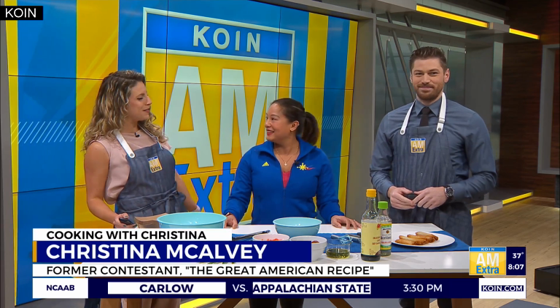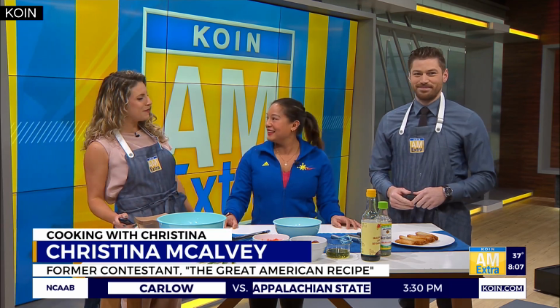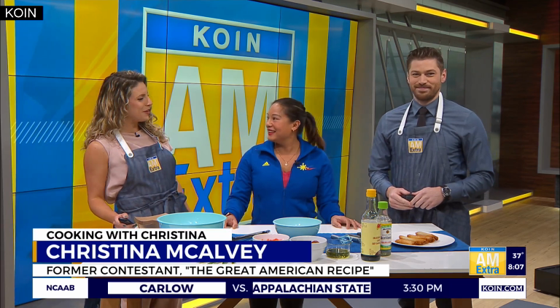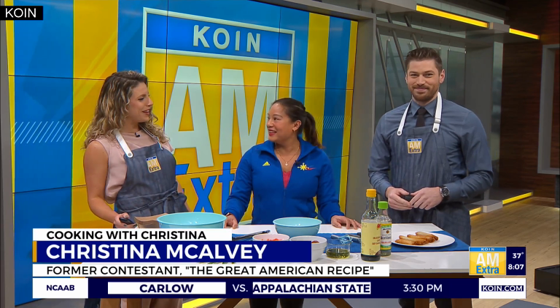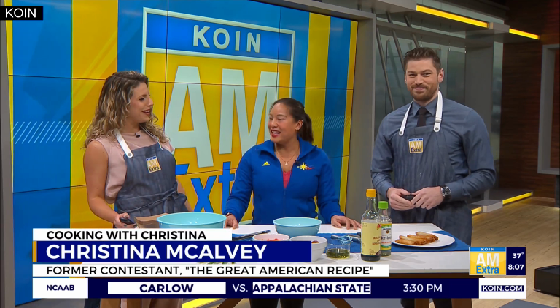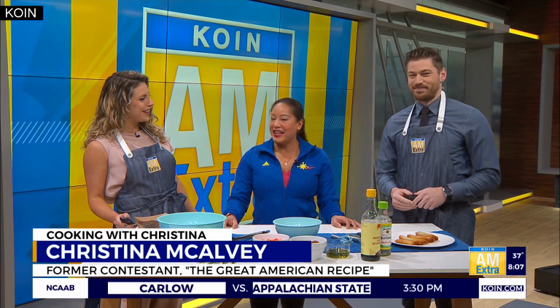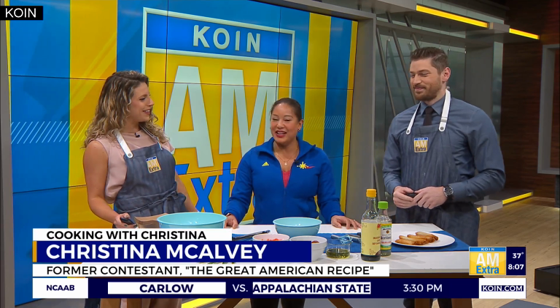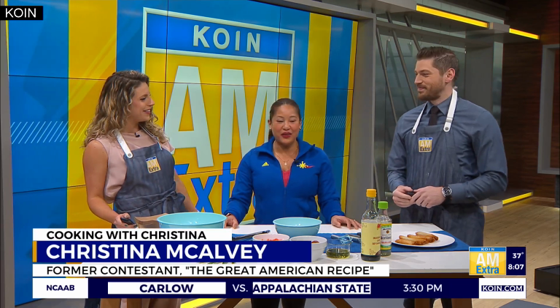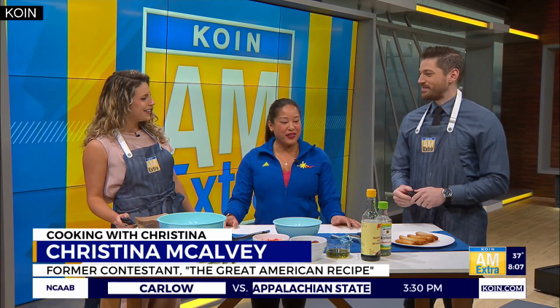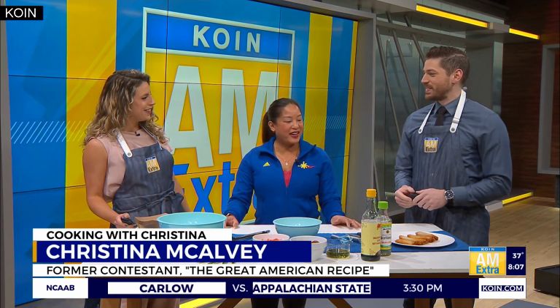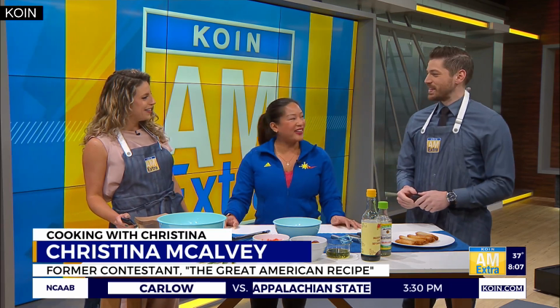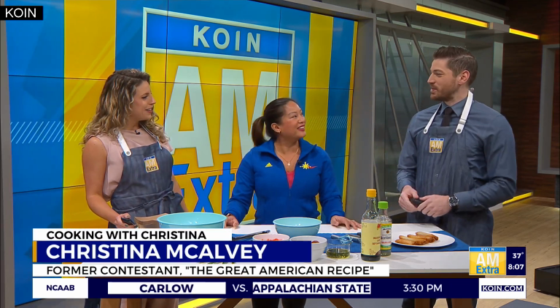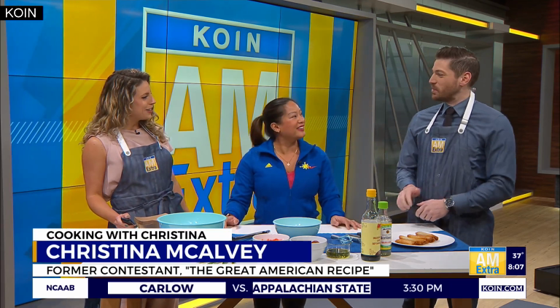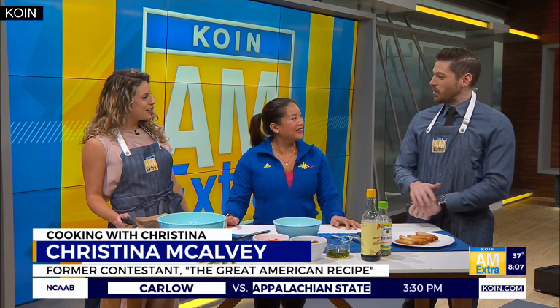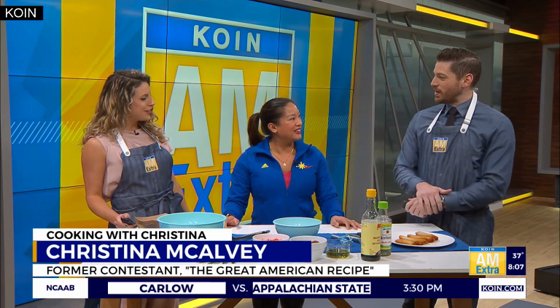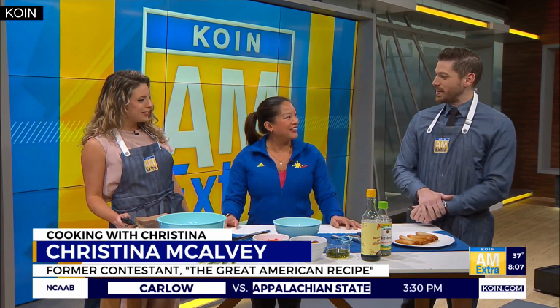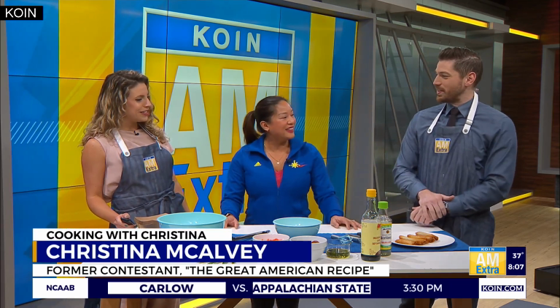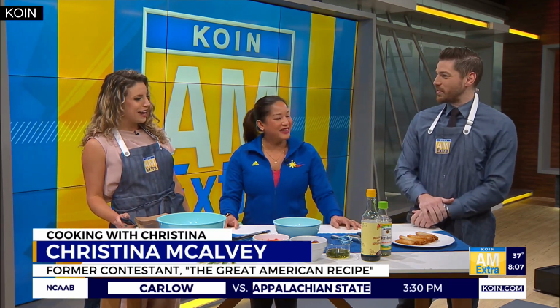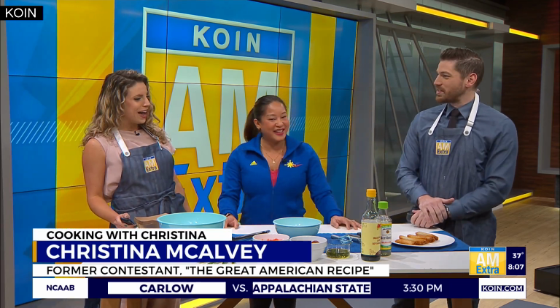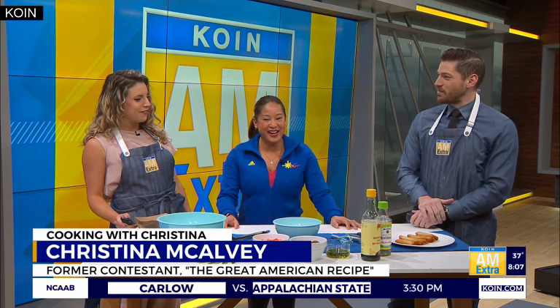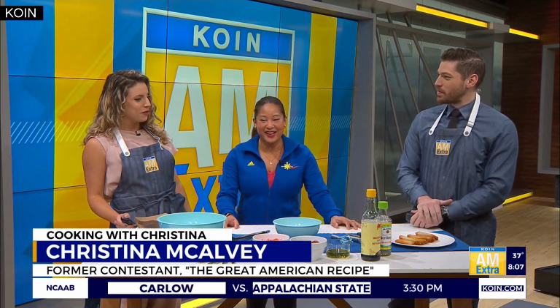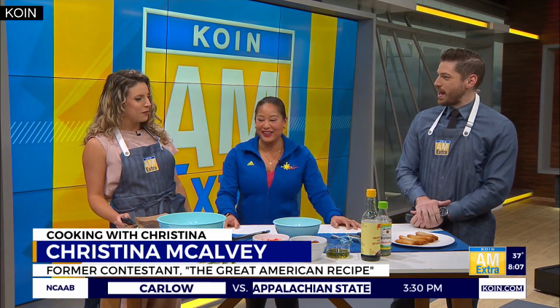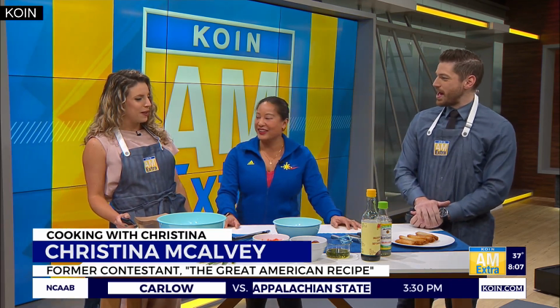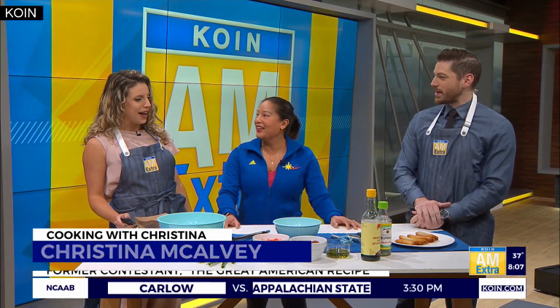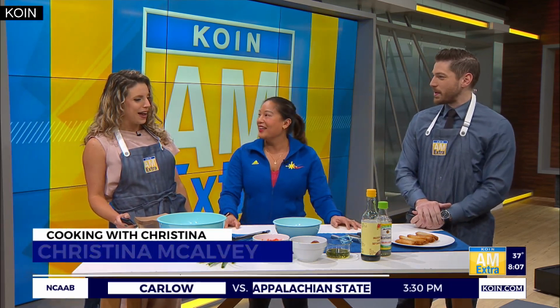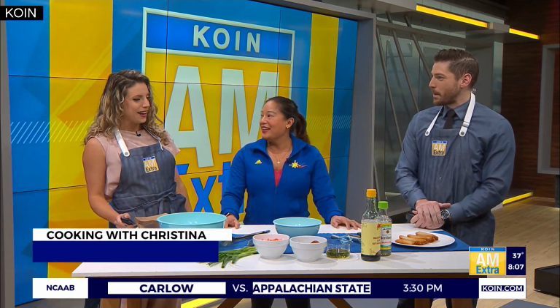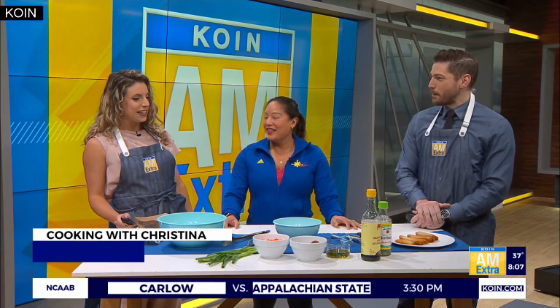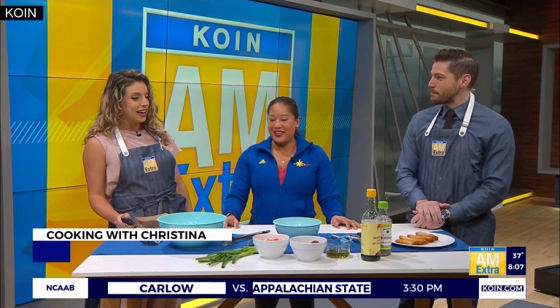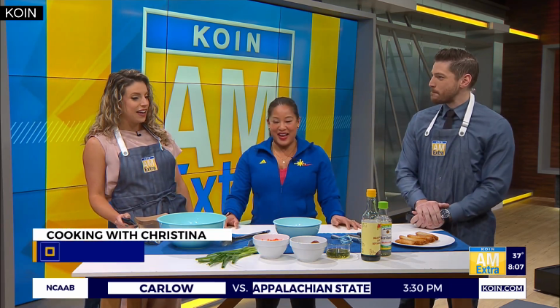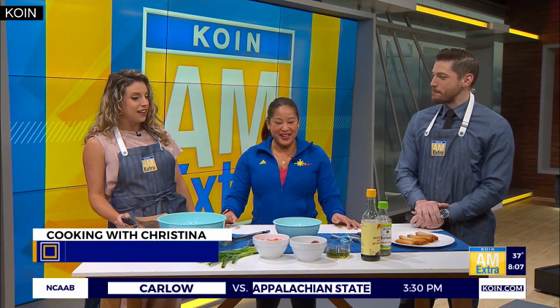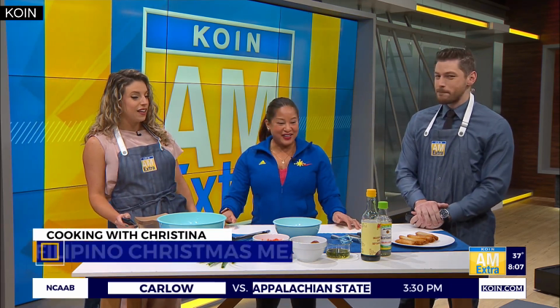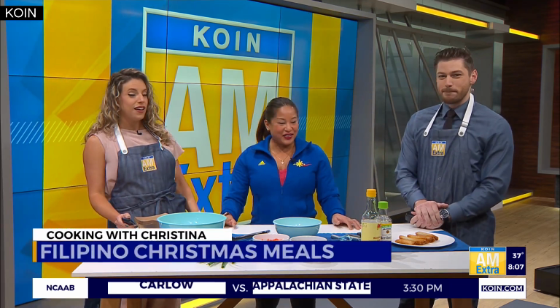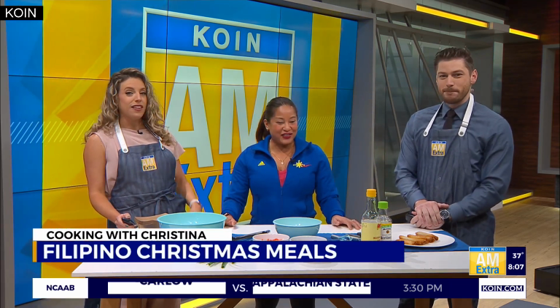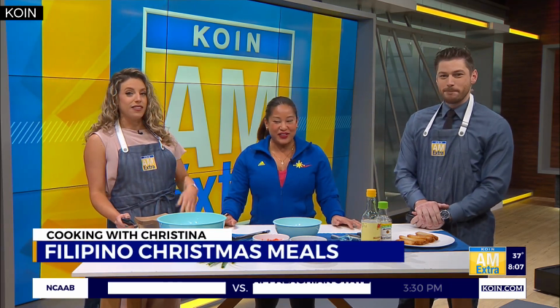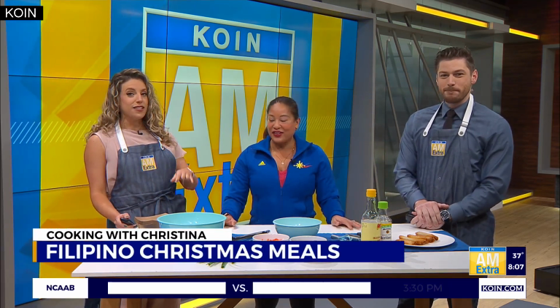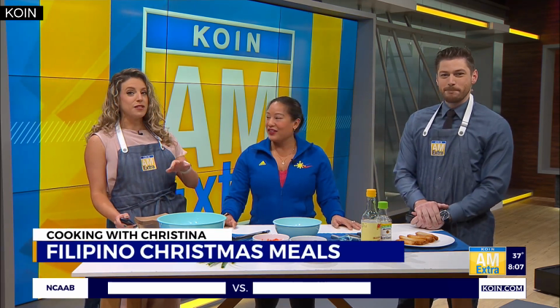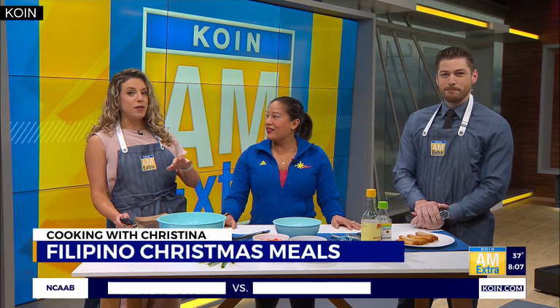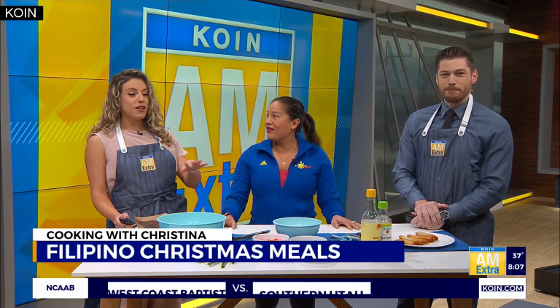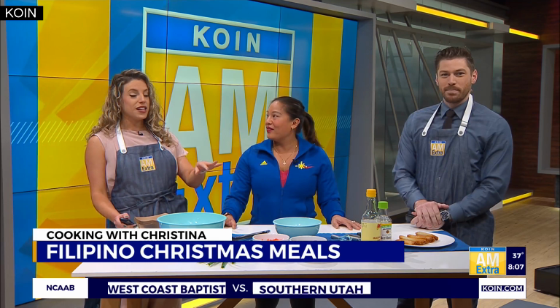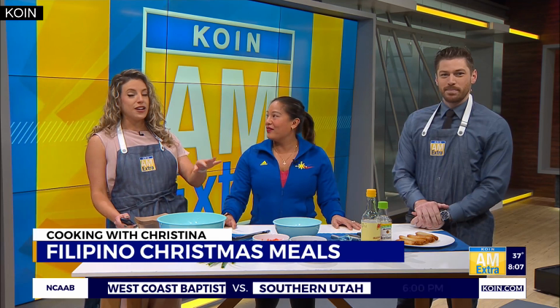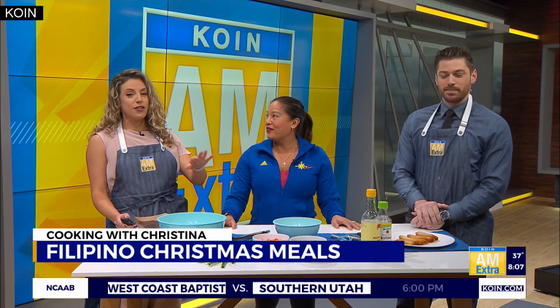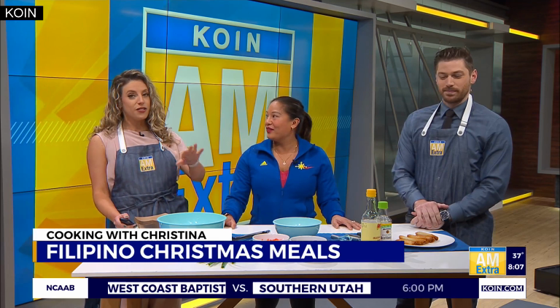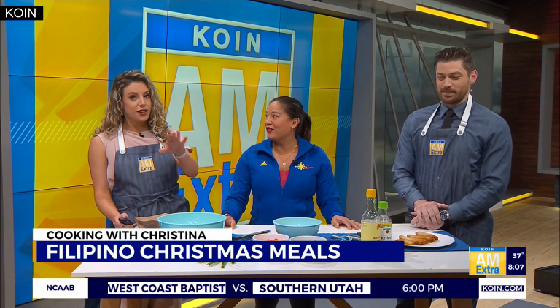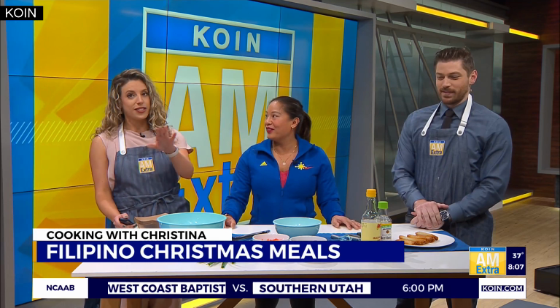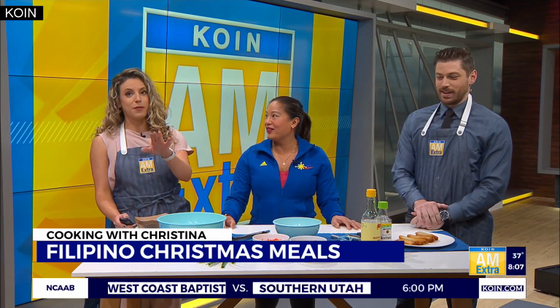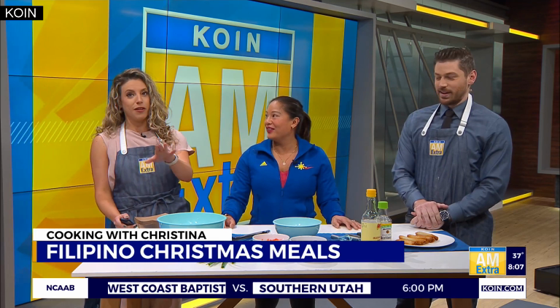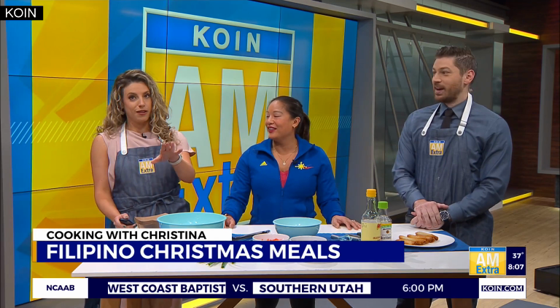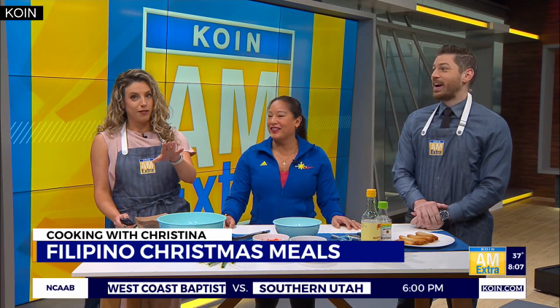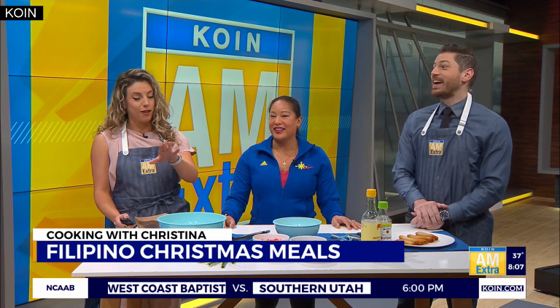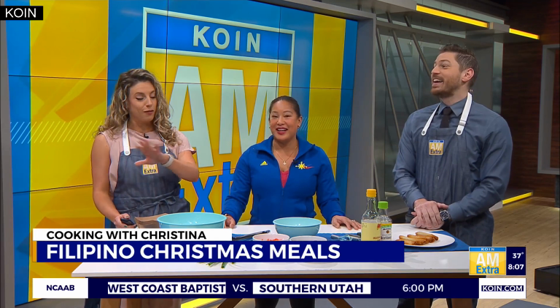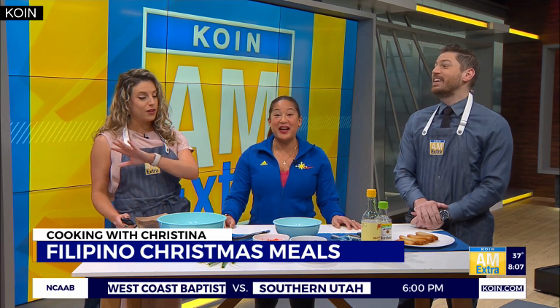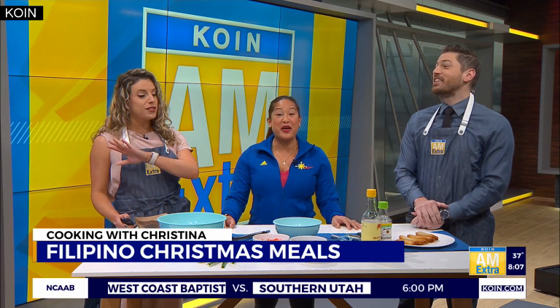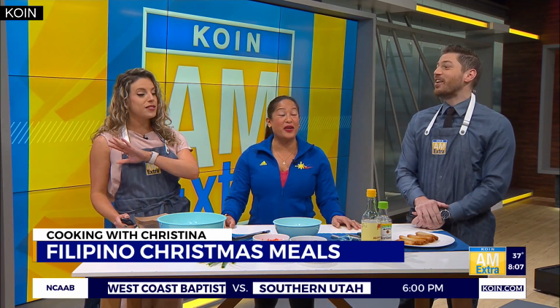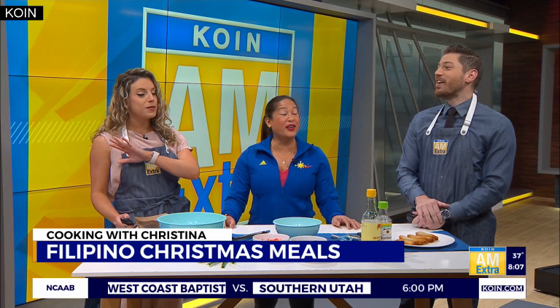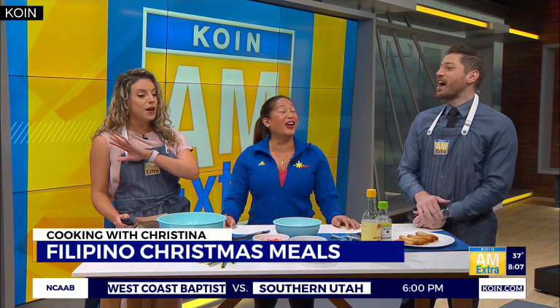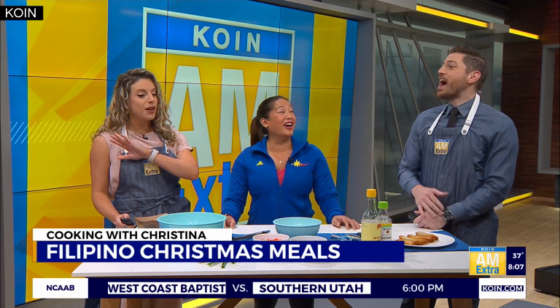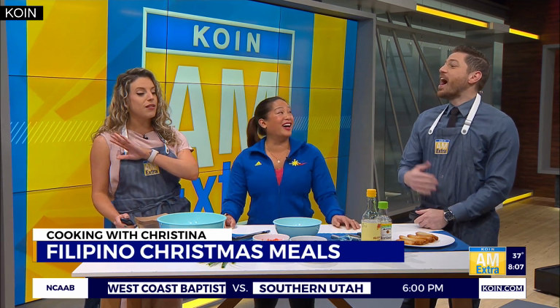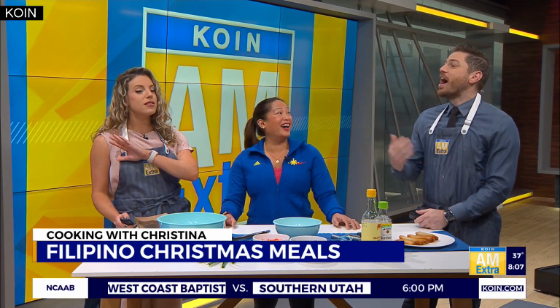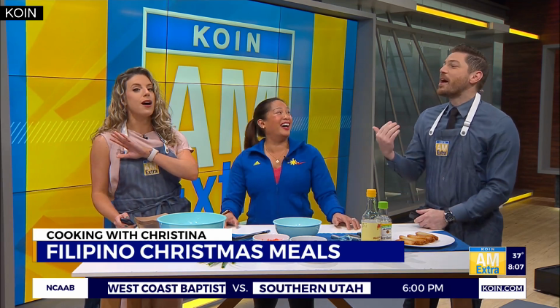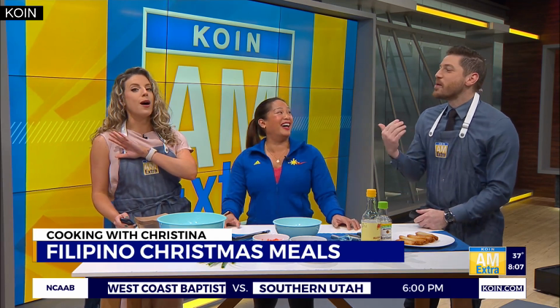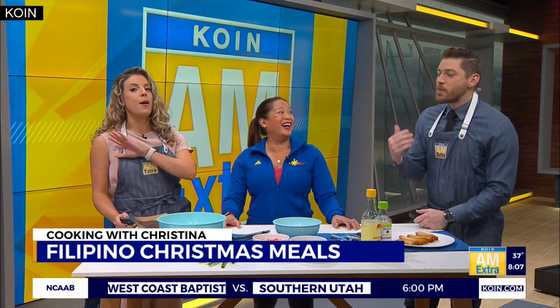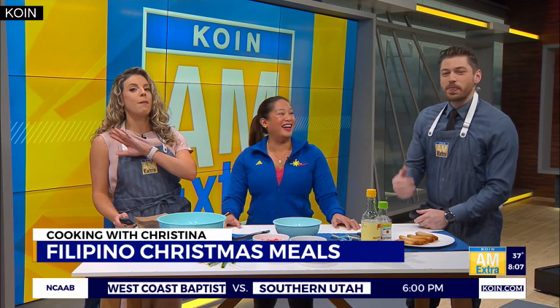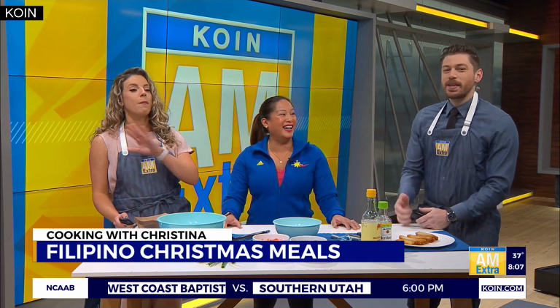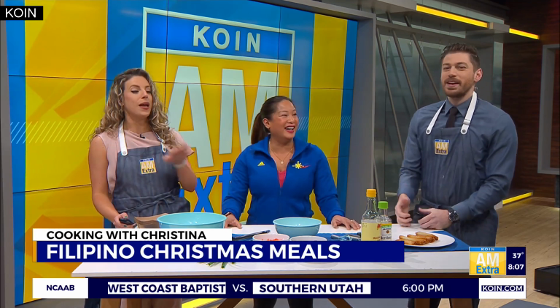Good morning! Hello there. Good morning, good to have you back. This smells — I know you can't smell it at all — this smells amazing.